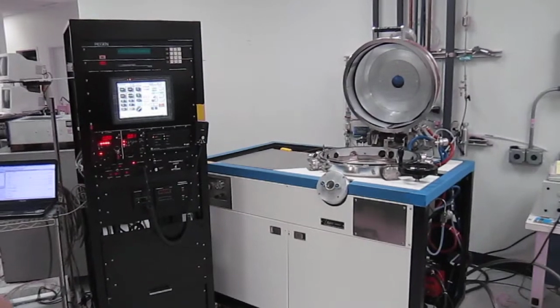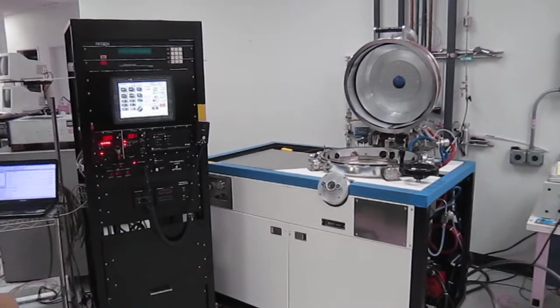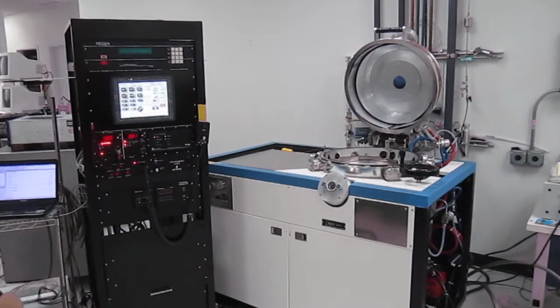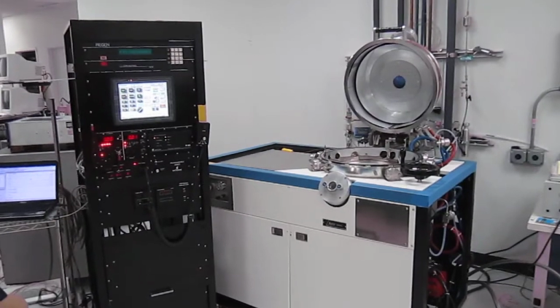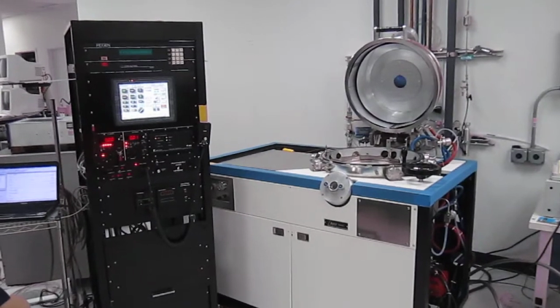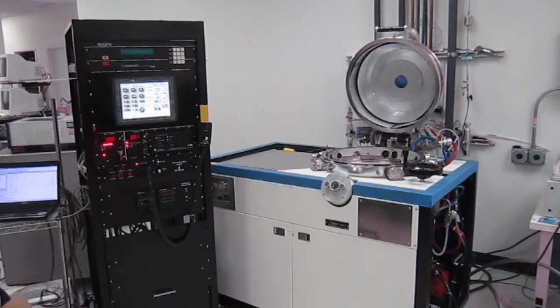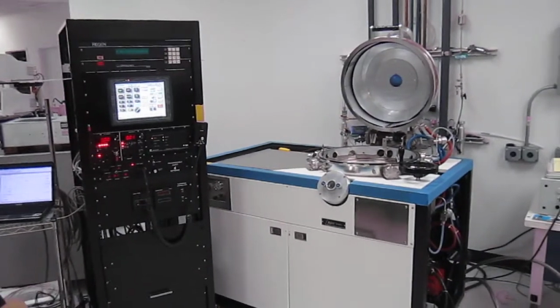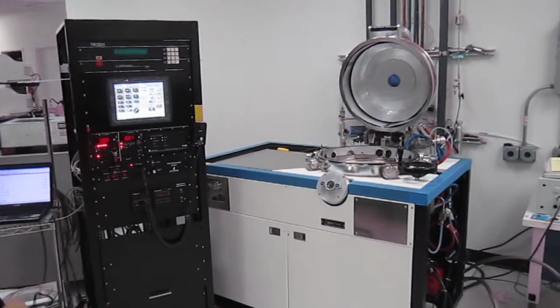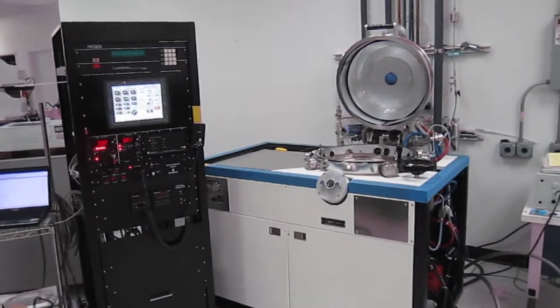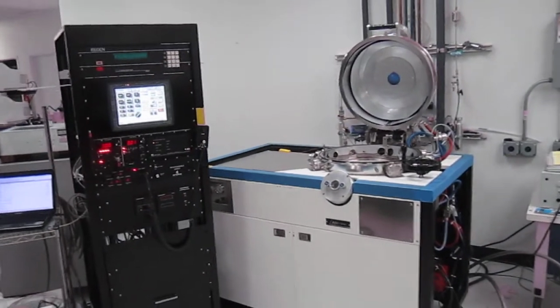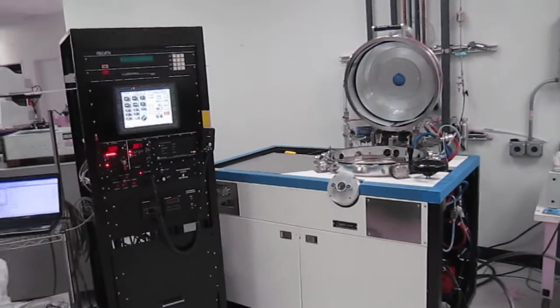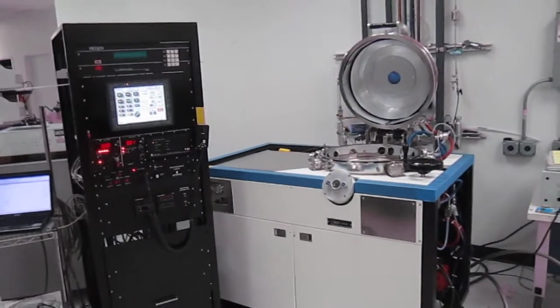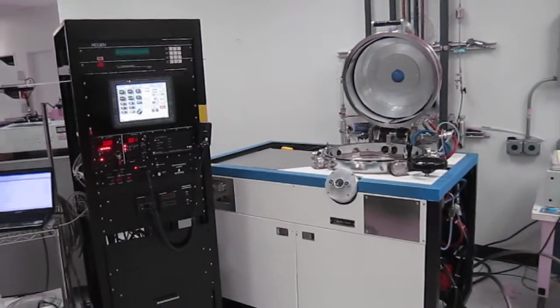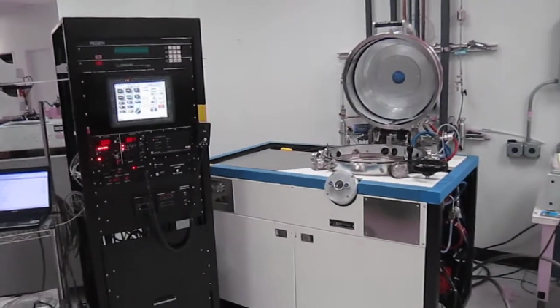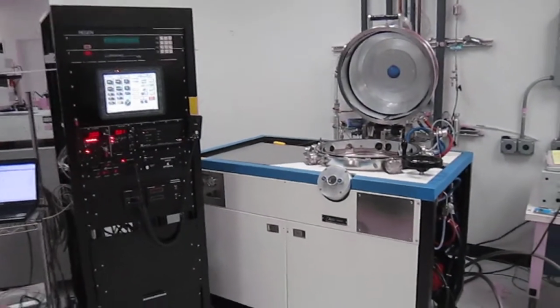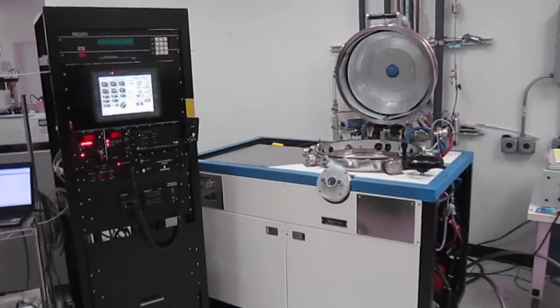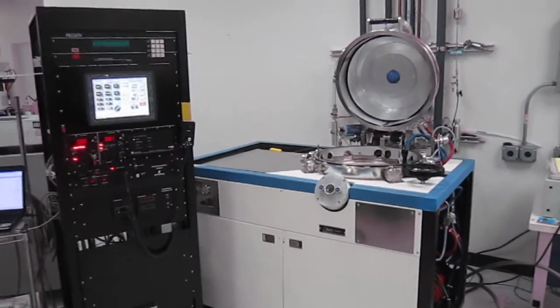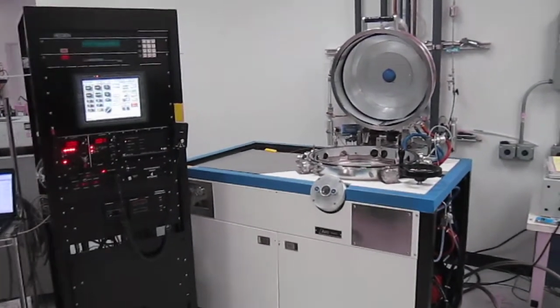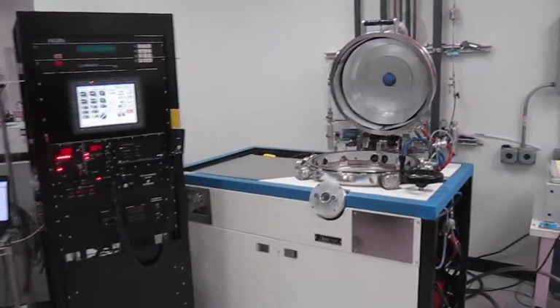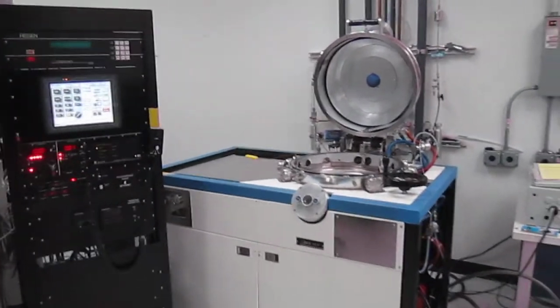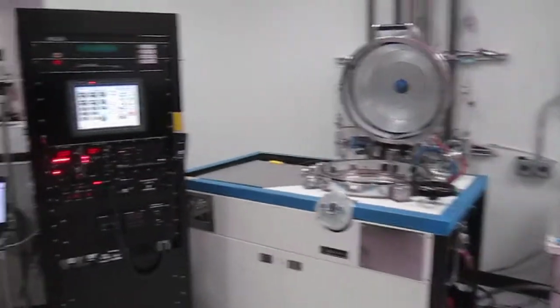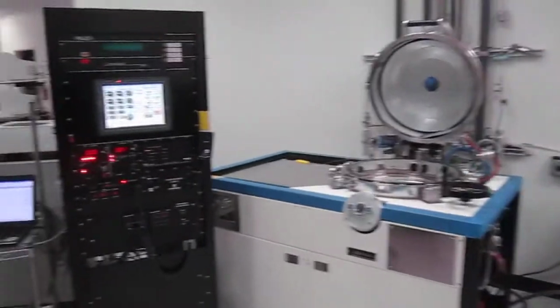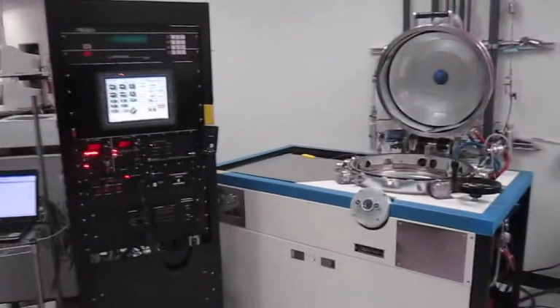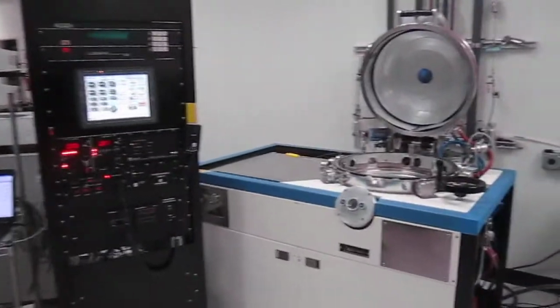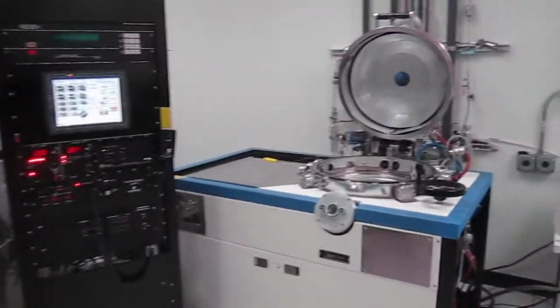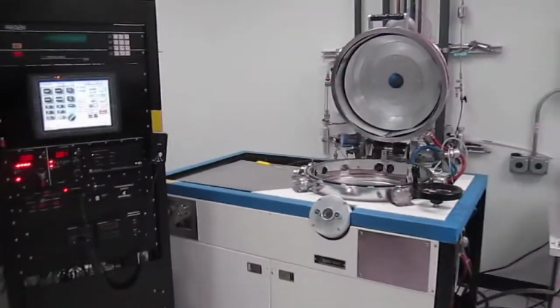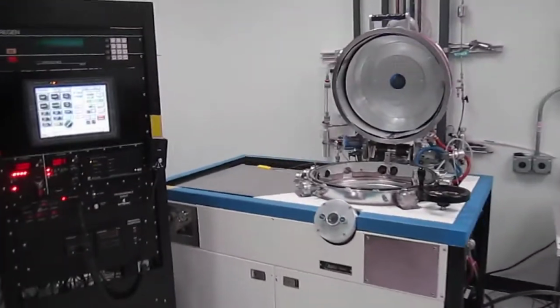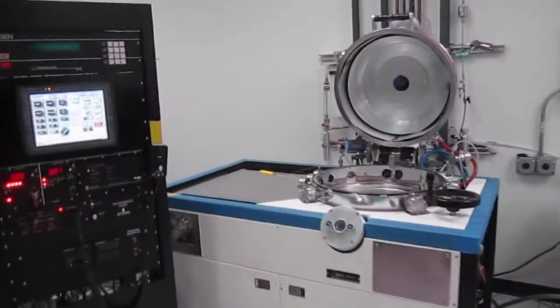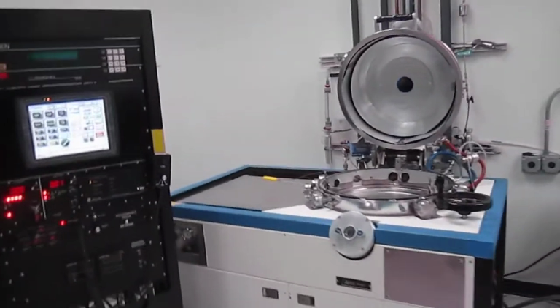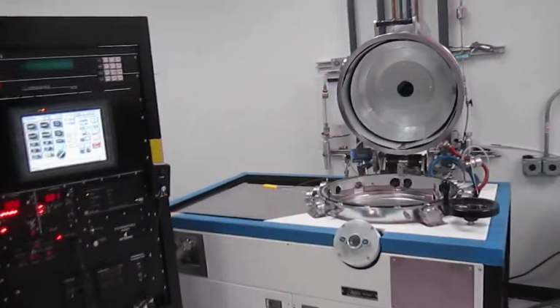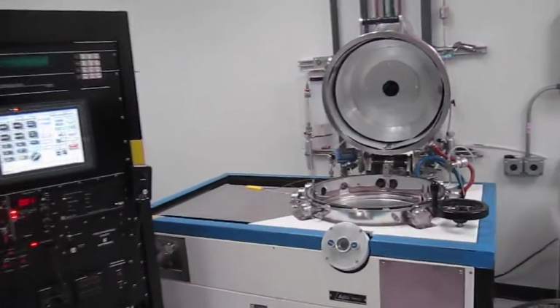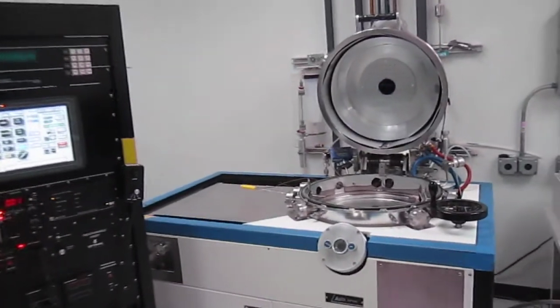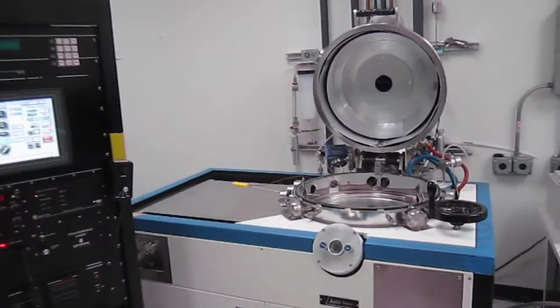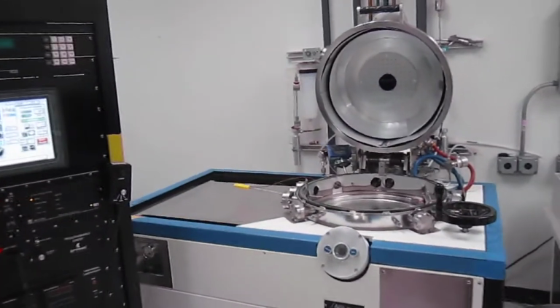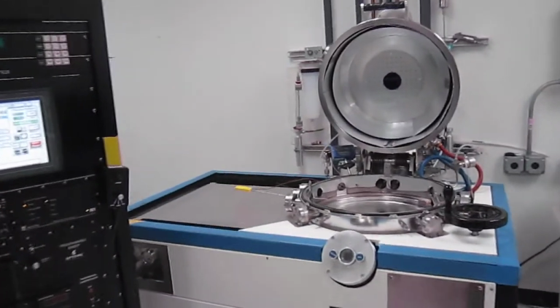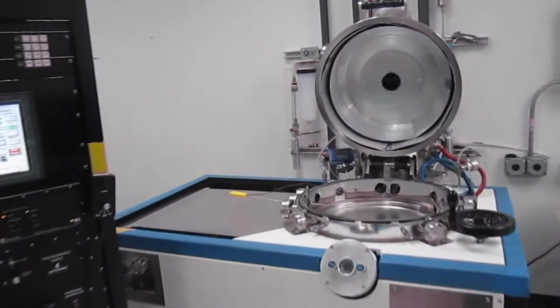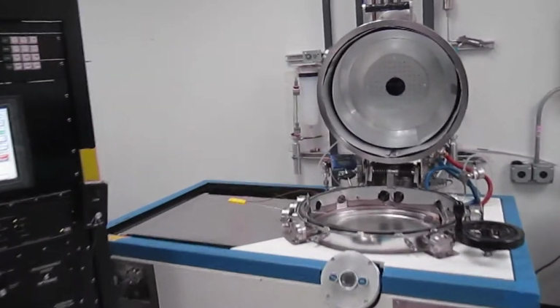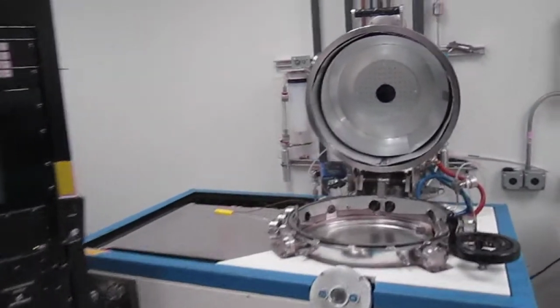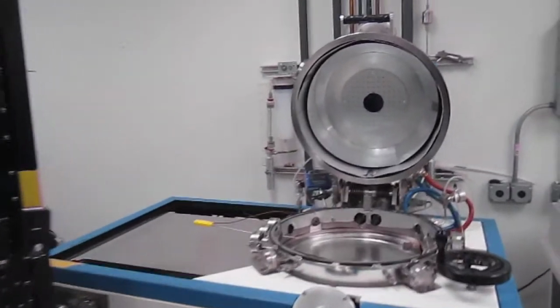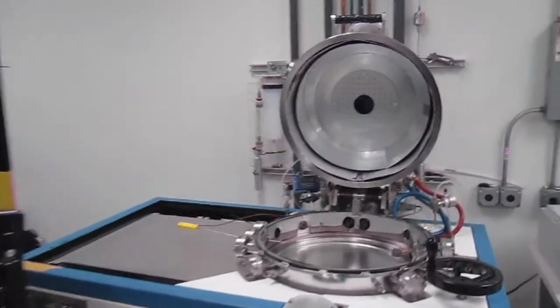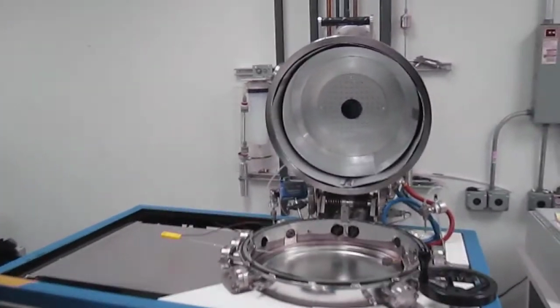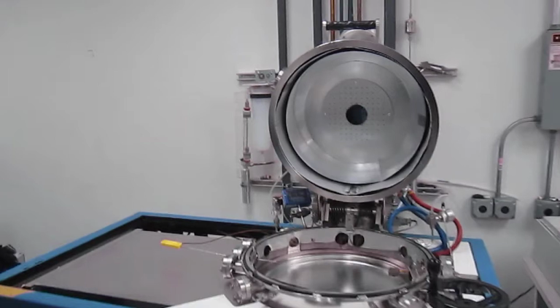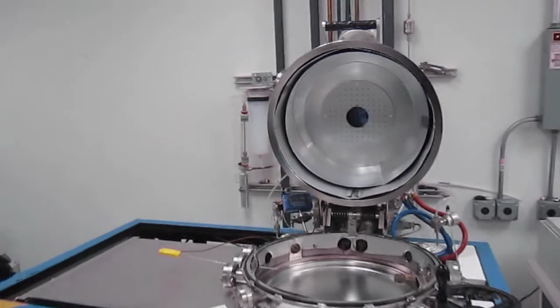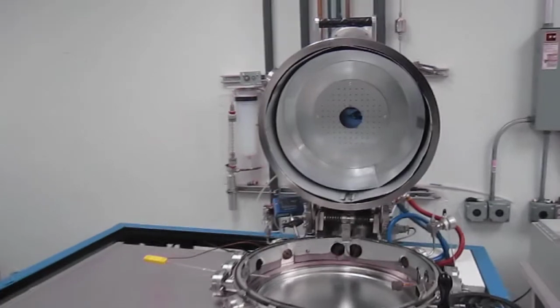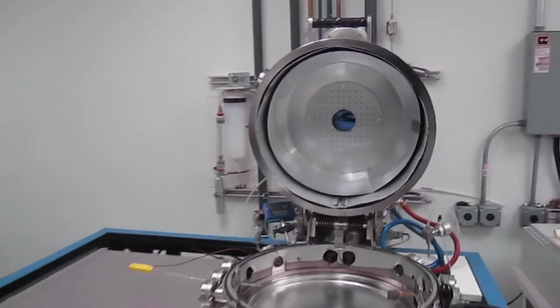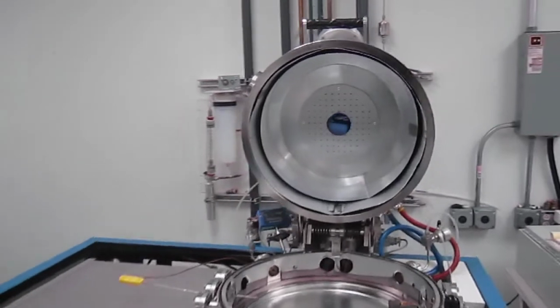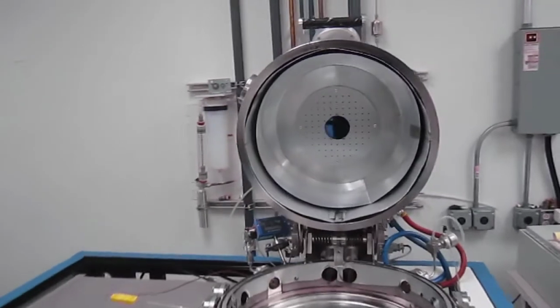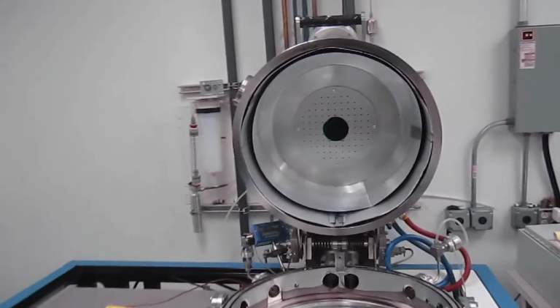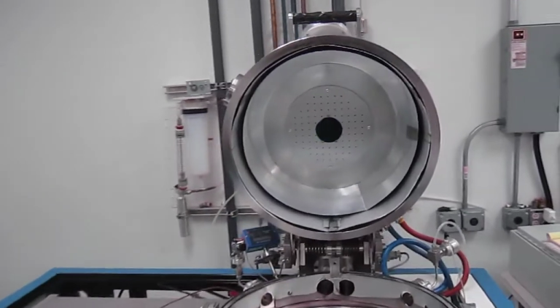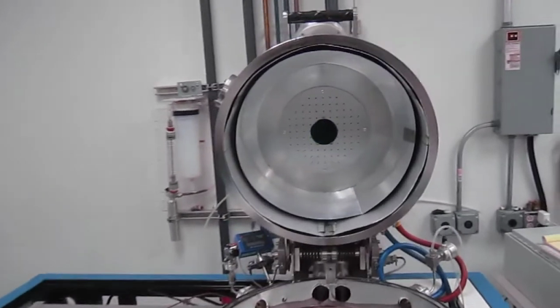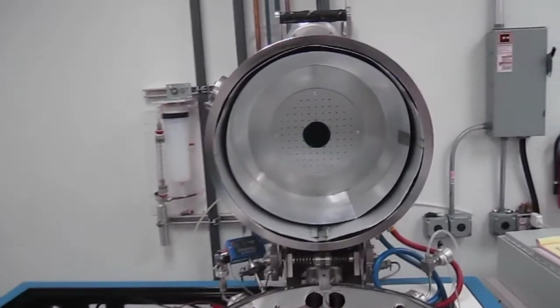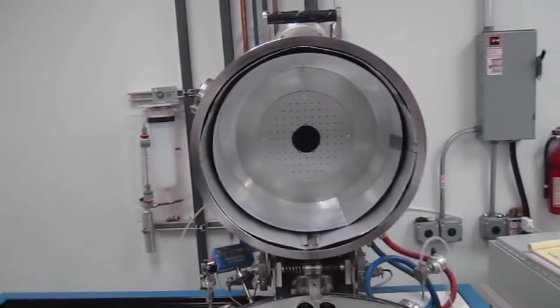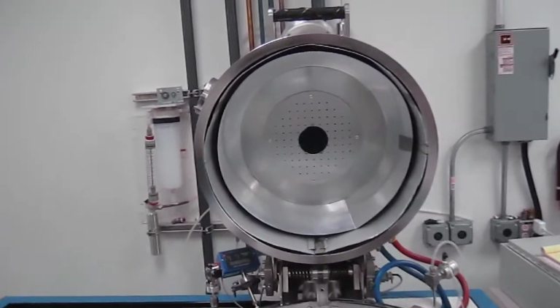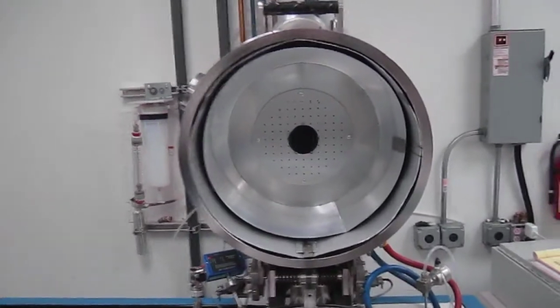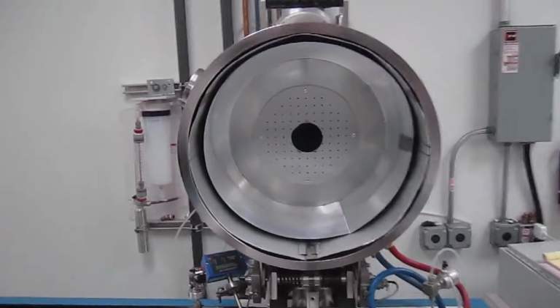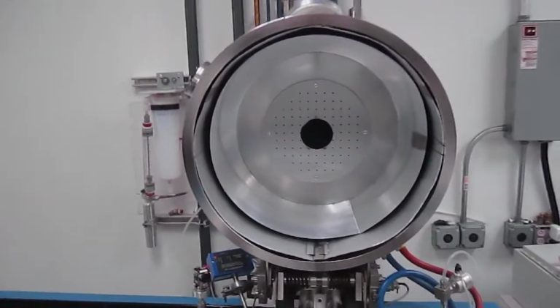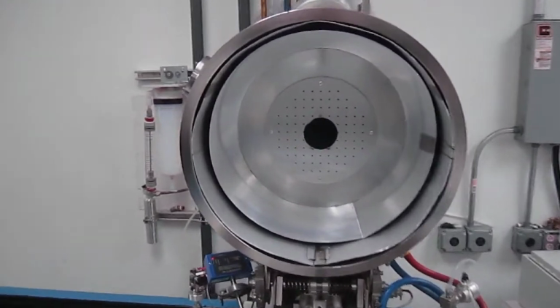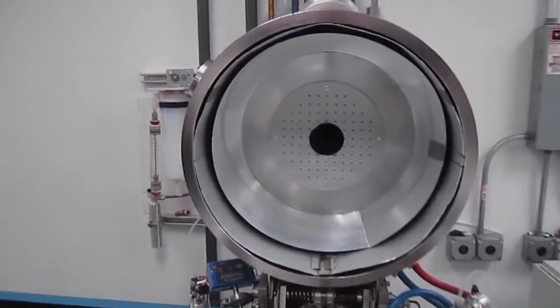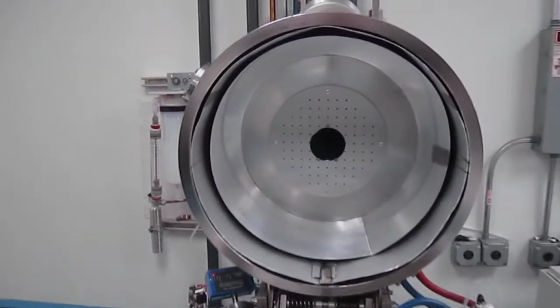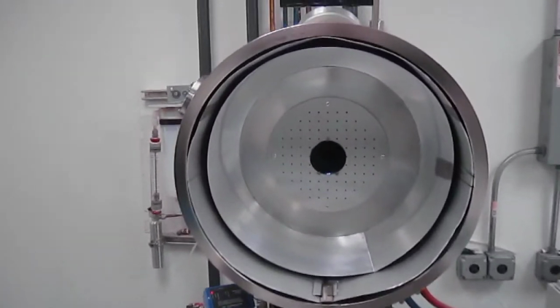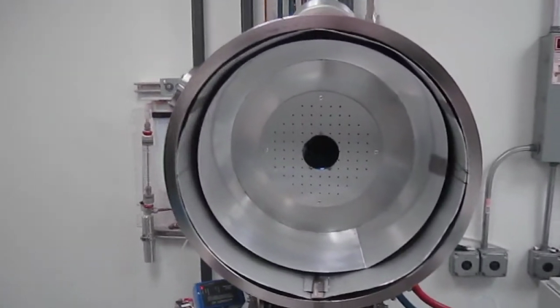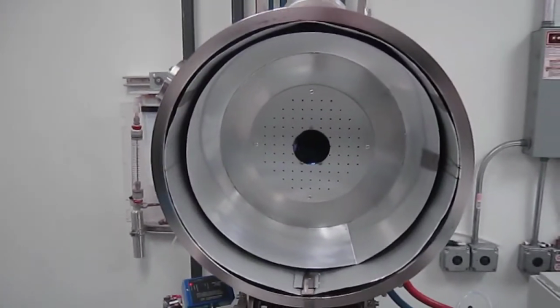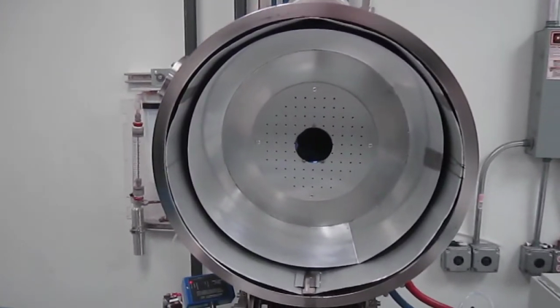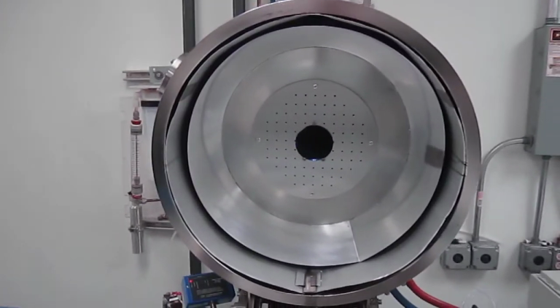Hi Bob, Greg Wright again. This is the FC1800. We're going to do the auto process.